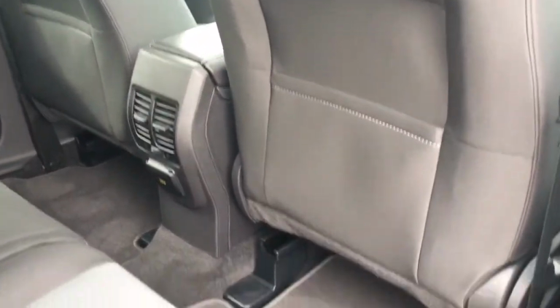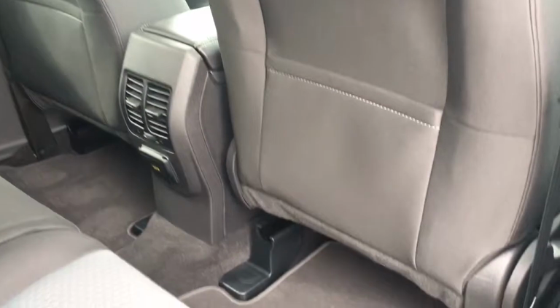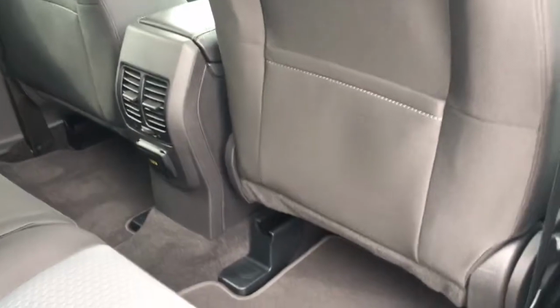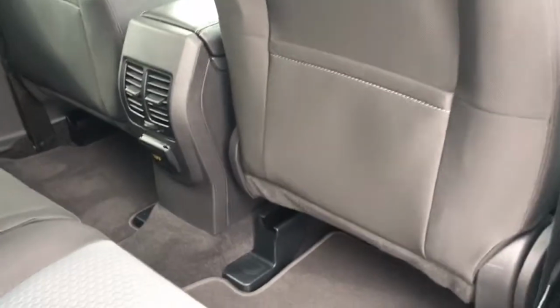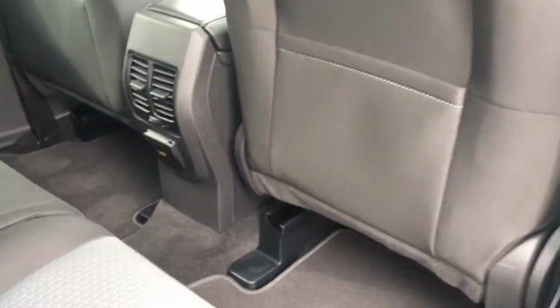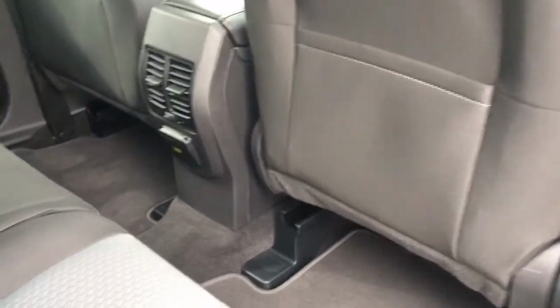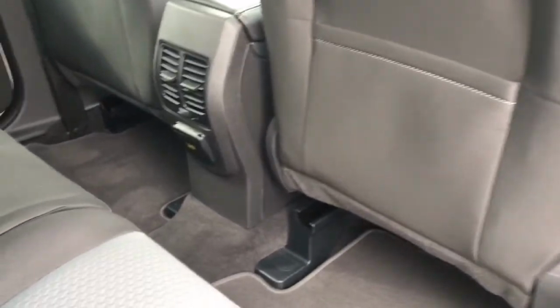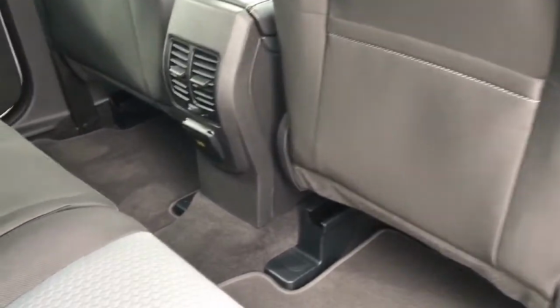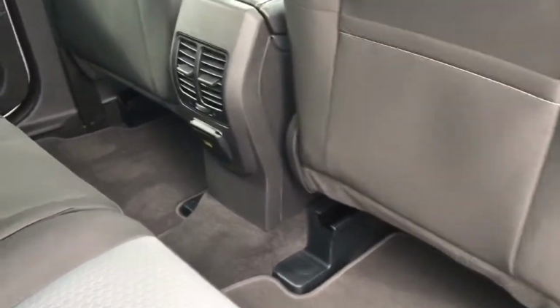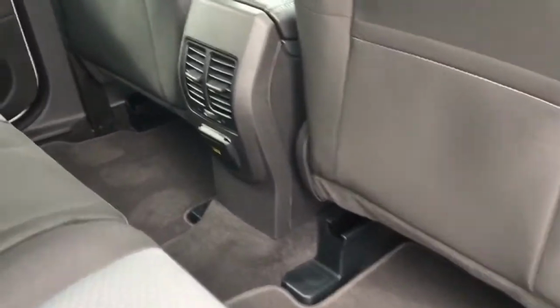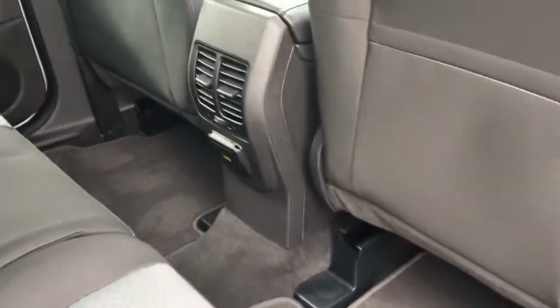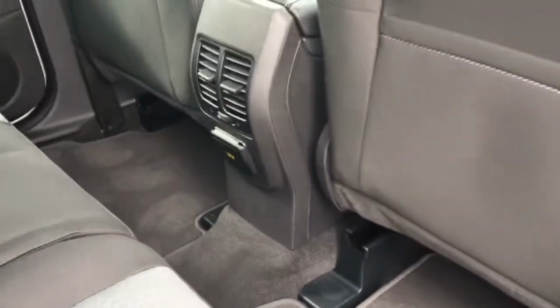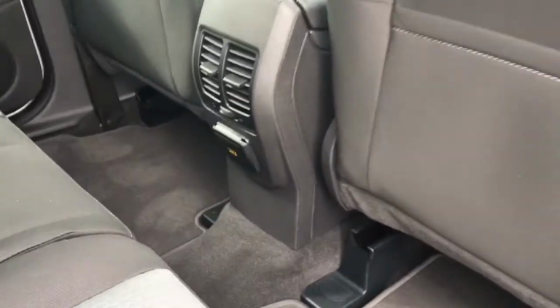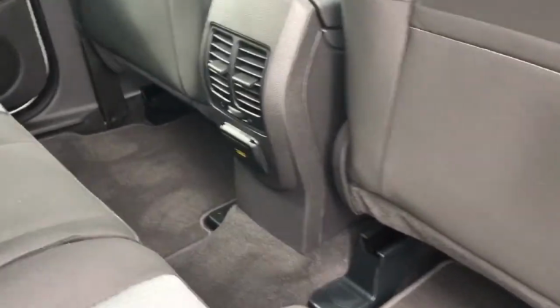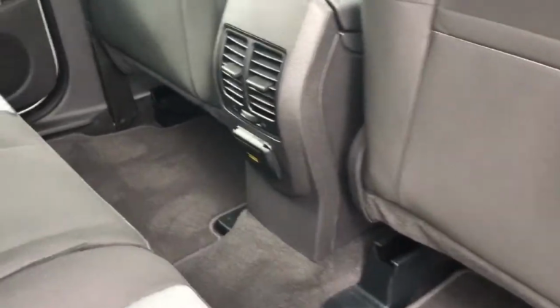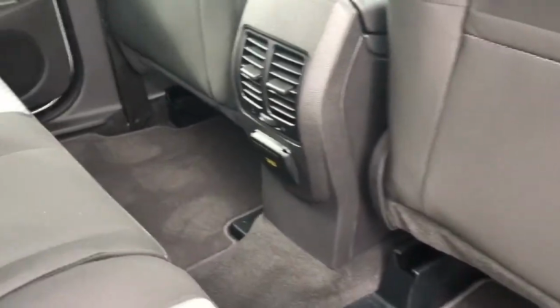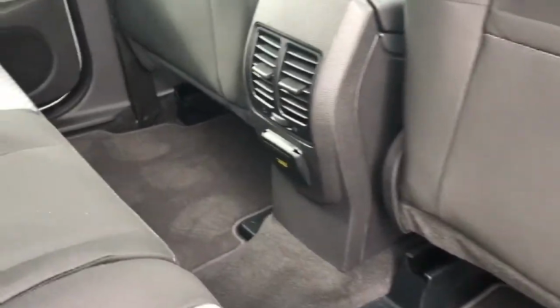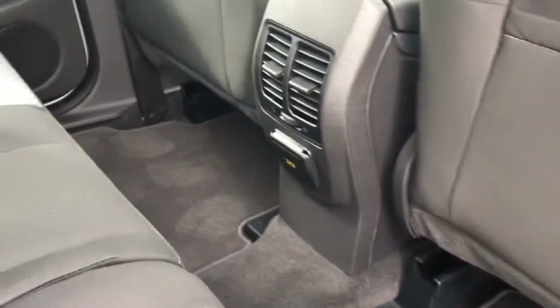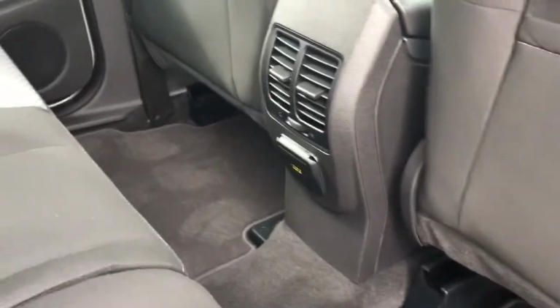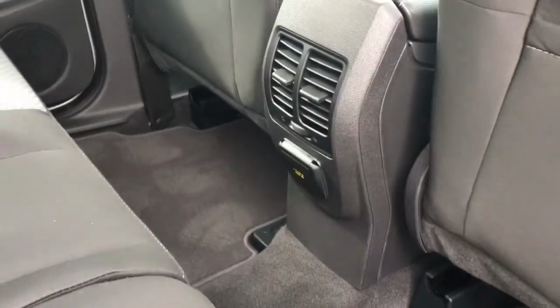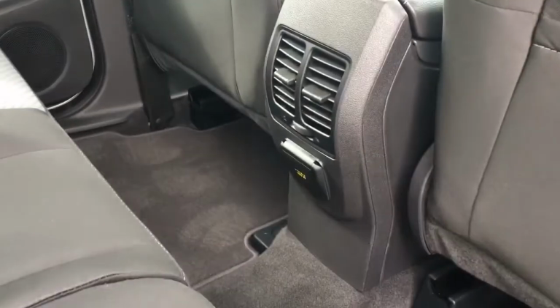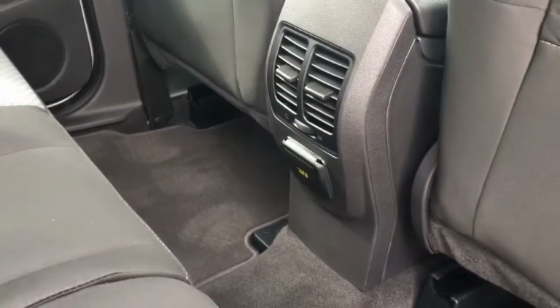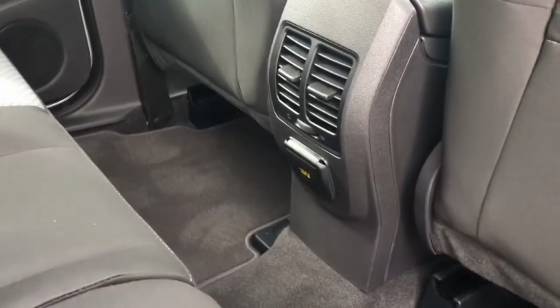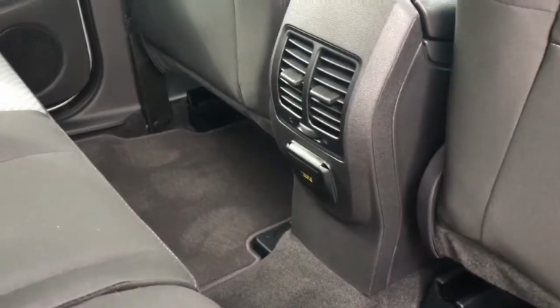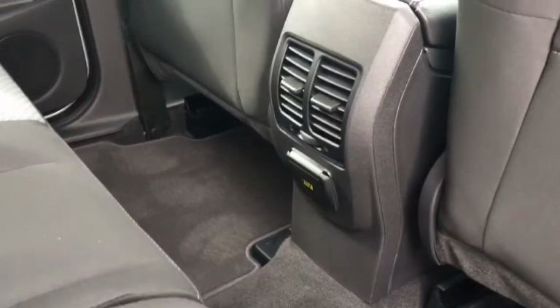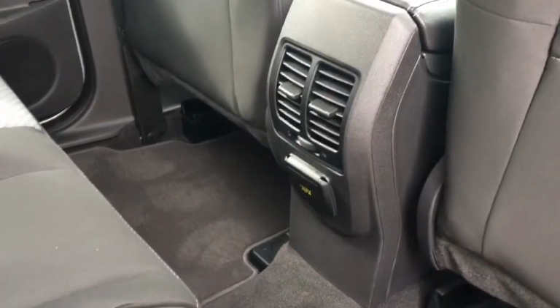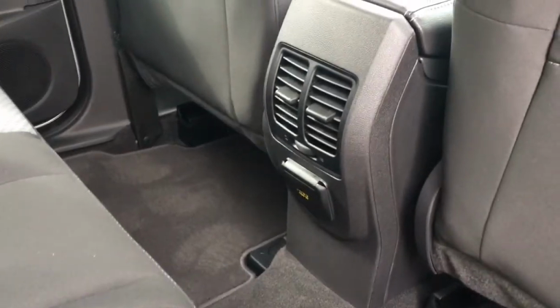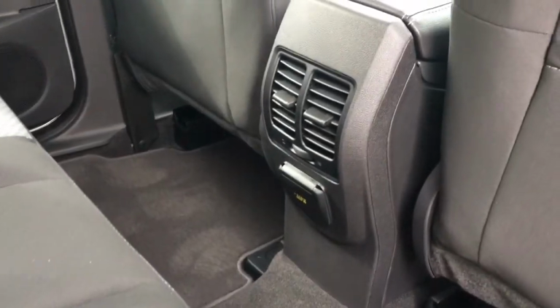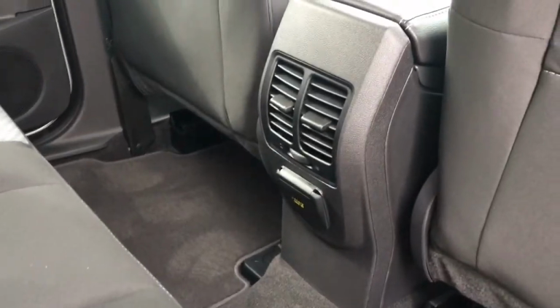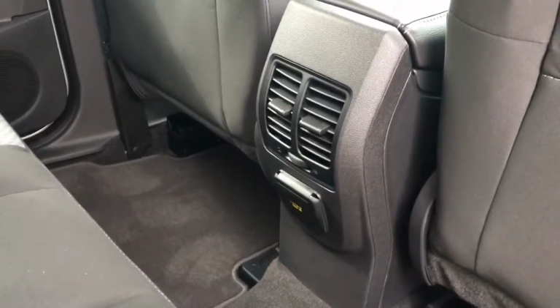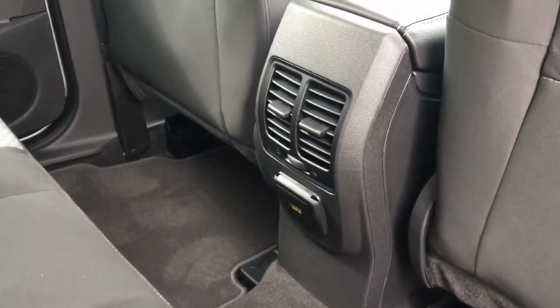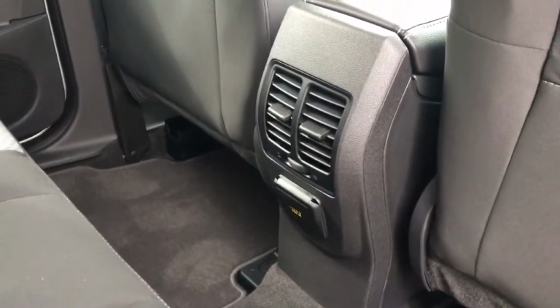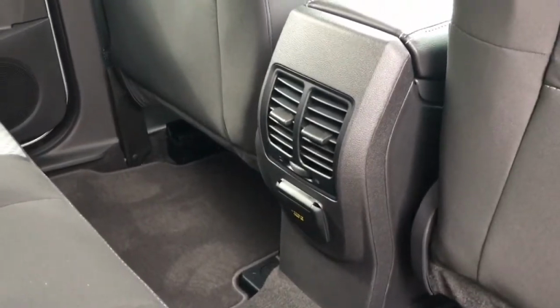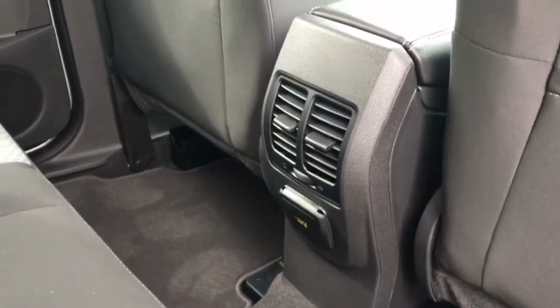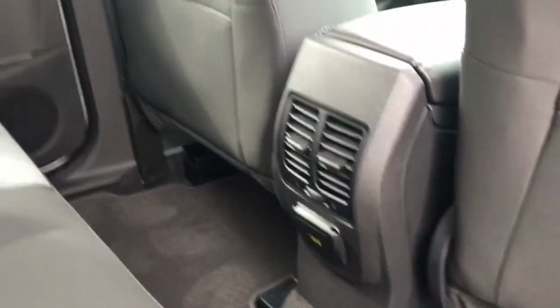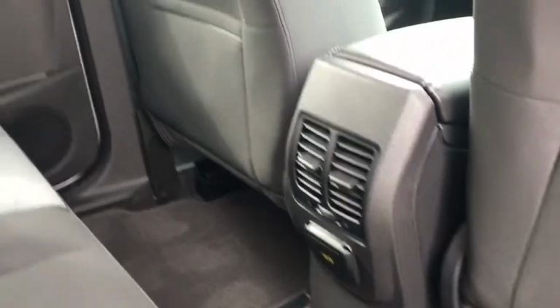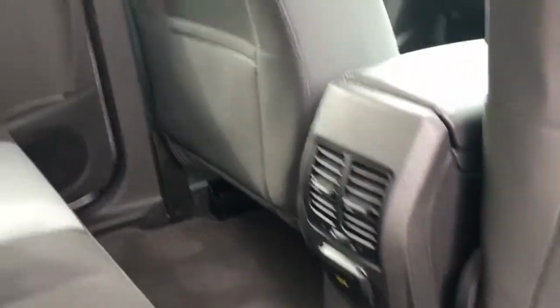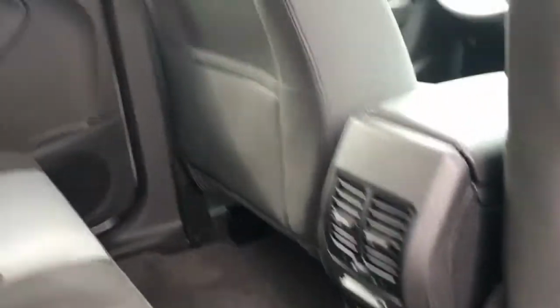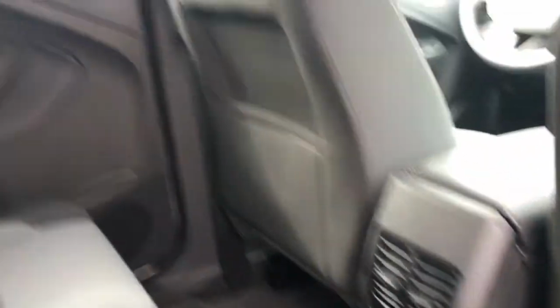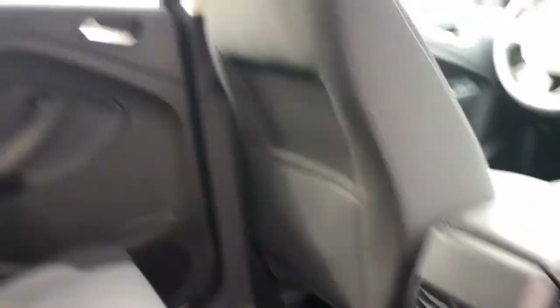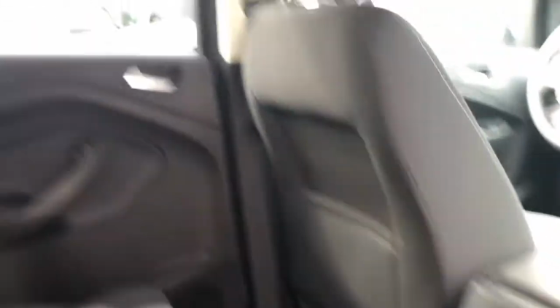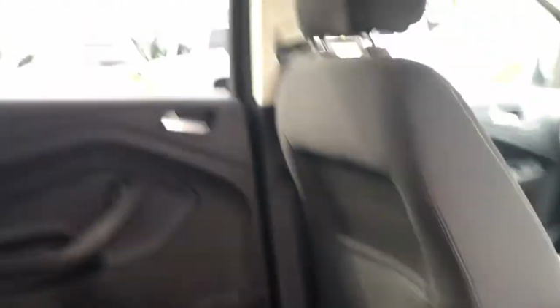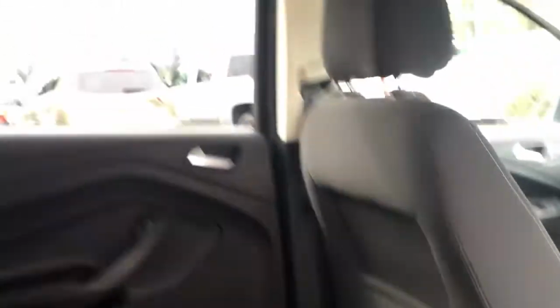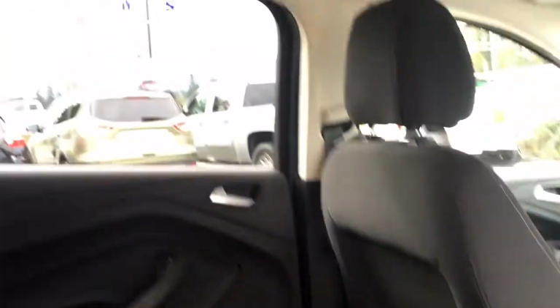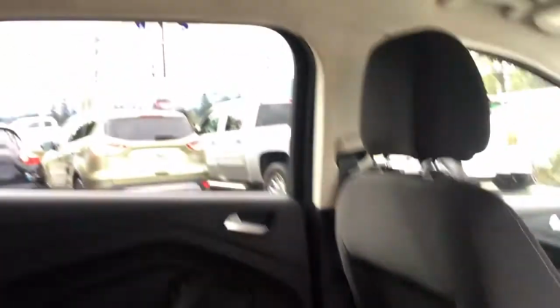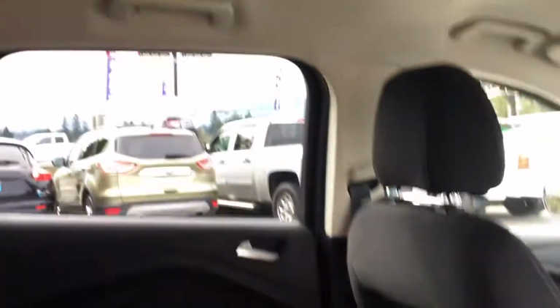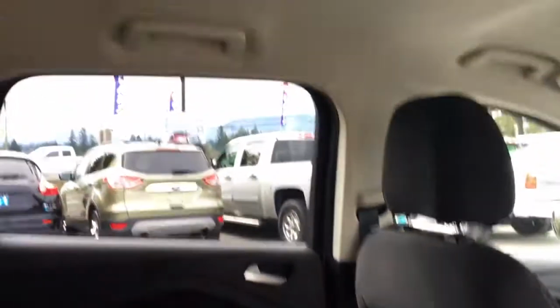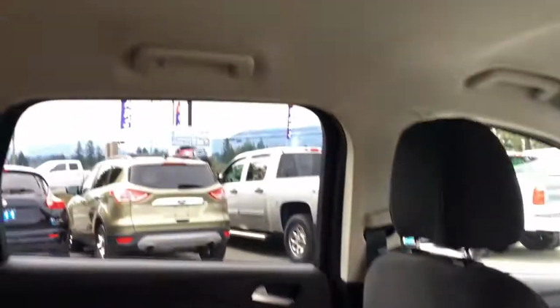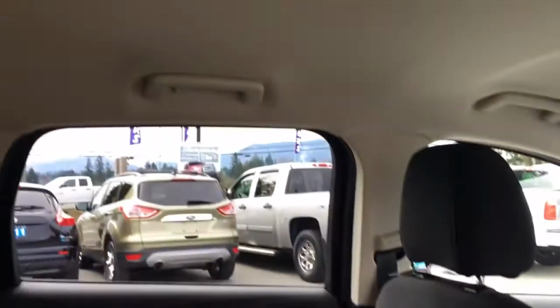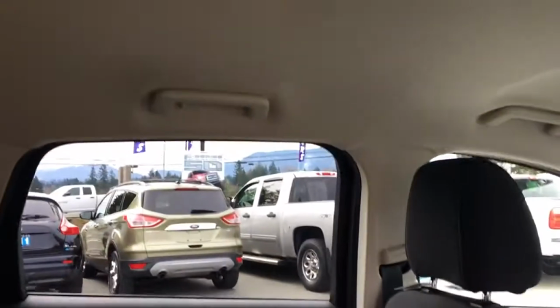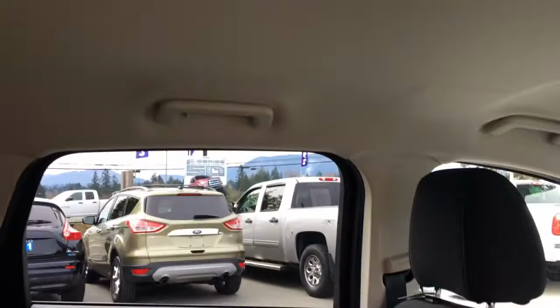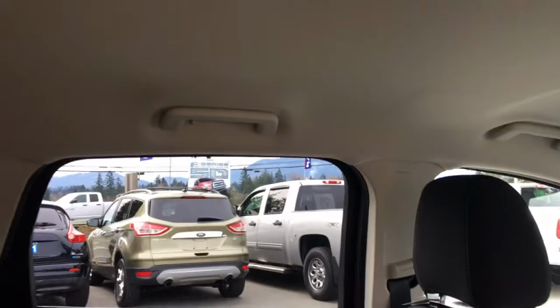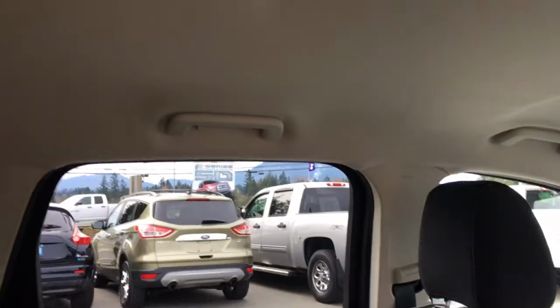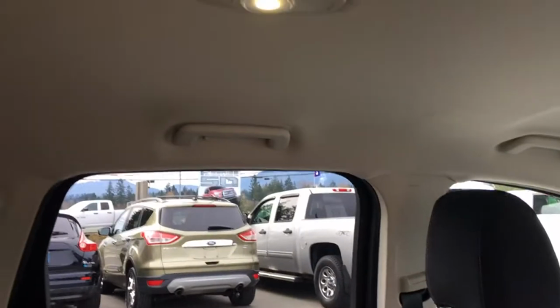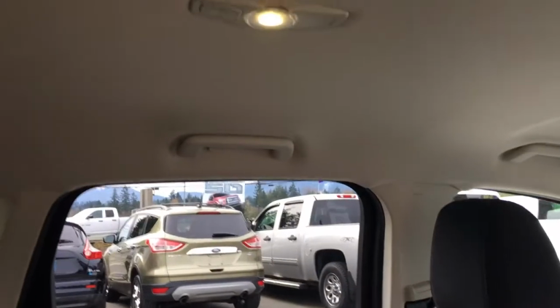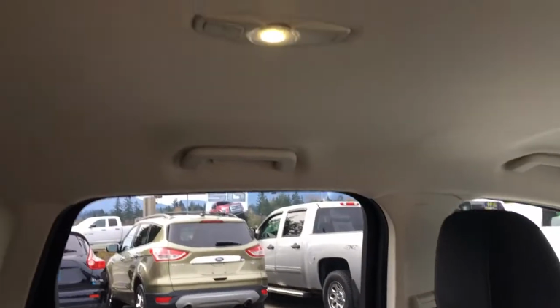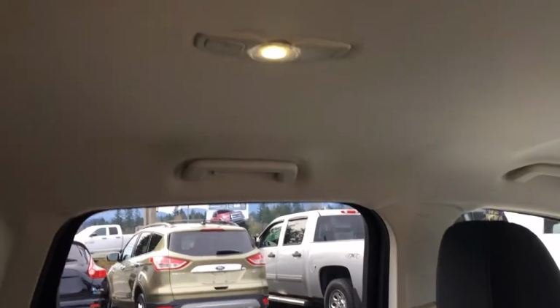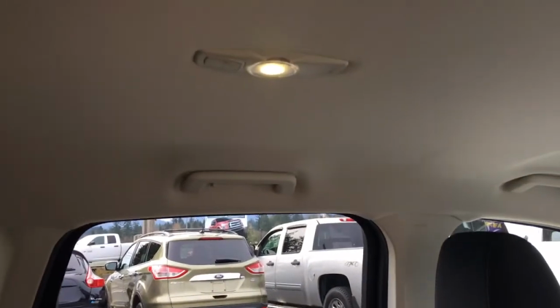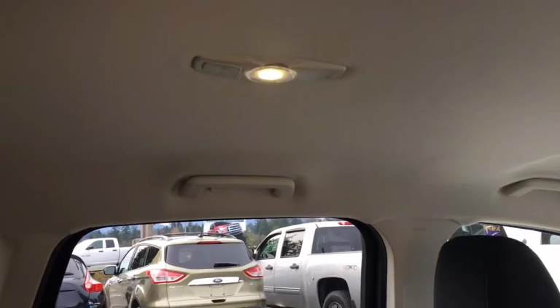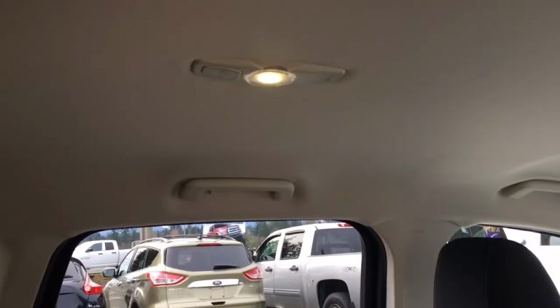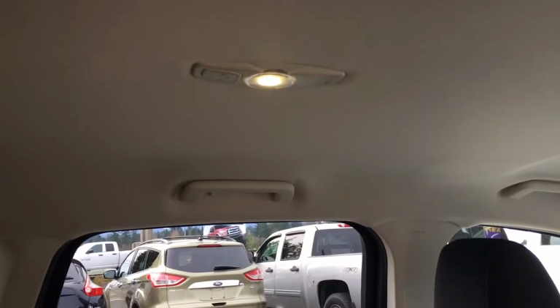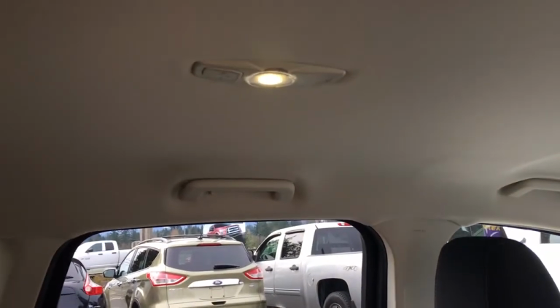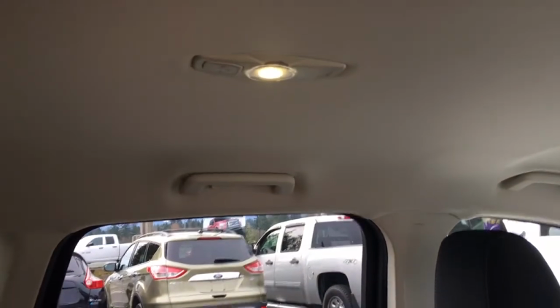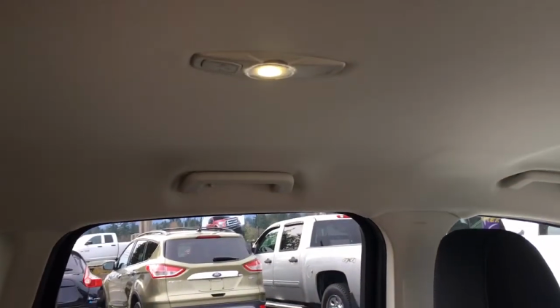Slim pockets on the back of the front seats. You've got carpeted mats on the floor, a 110-volt outlet as well as air vents. Up above you have hooks, handles and lighting.